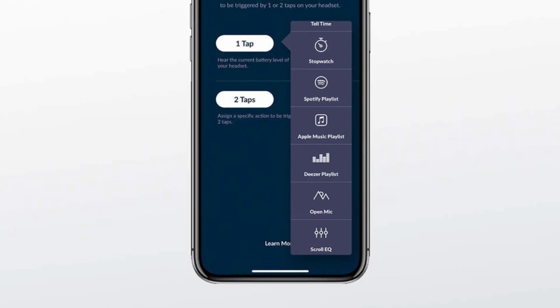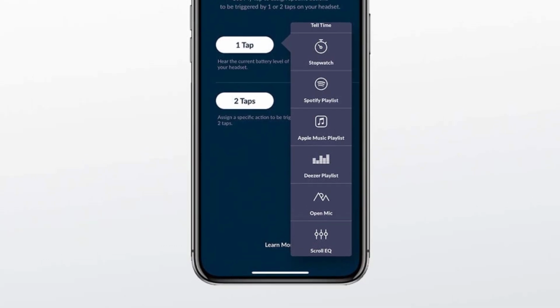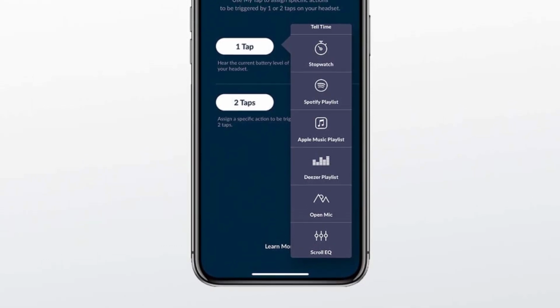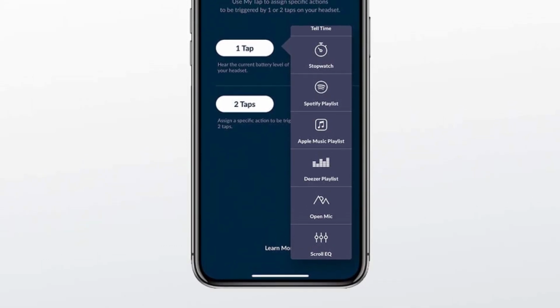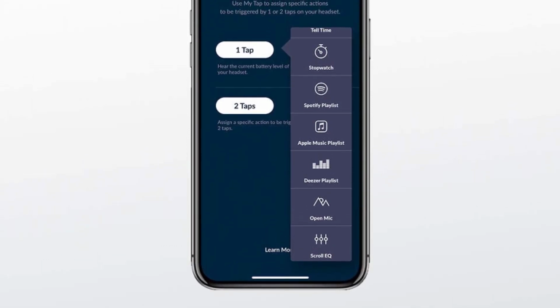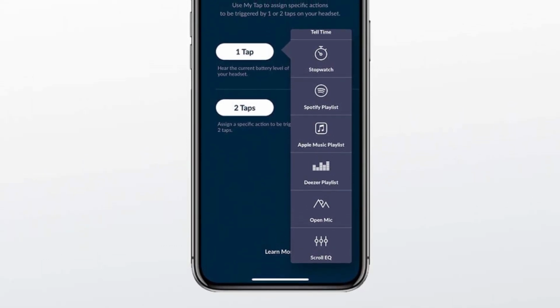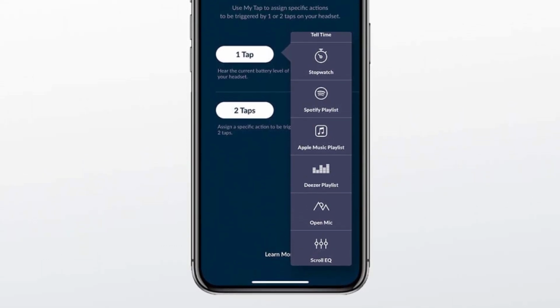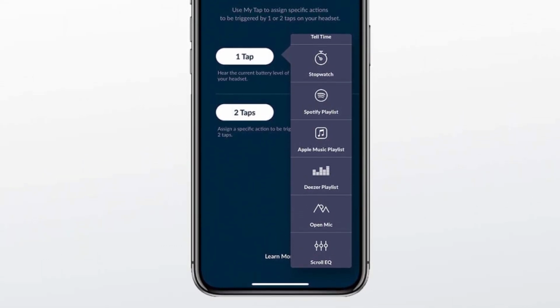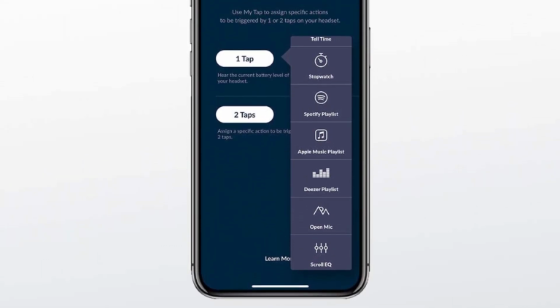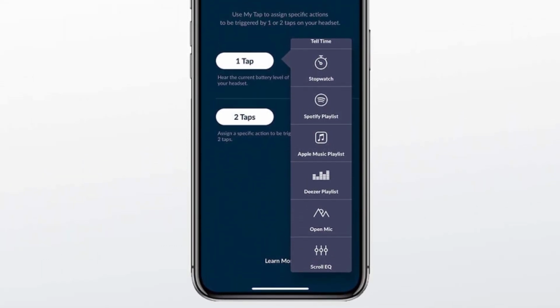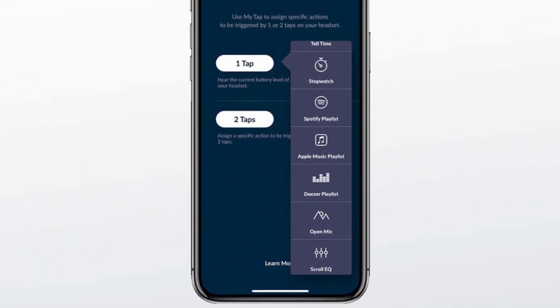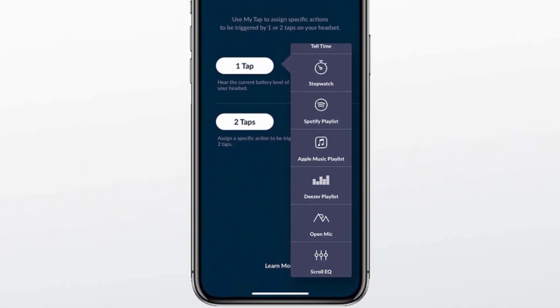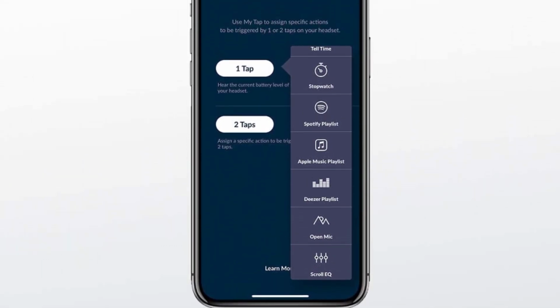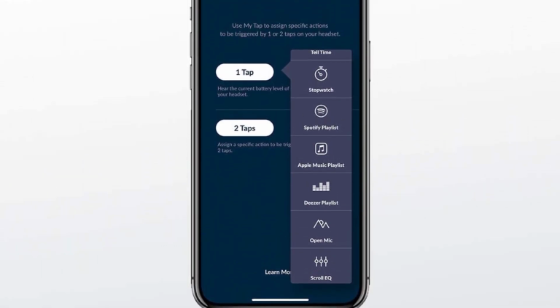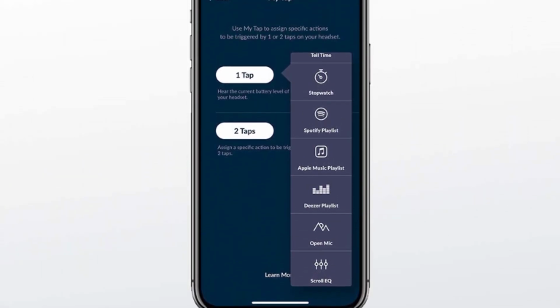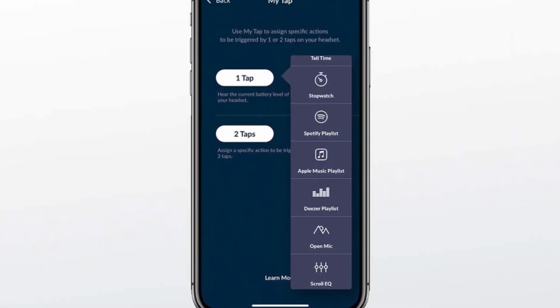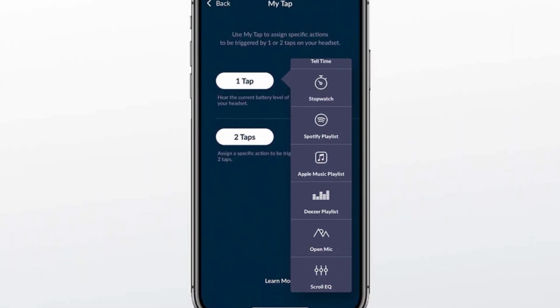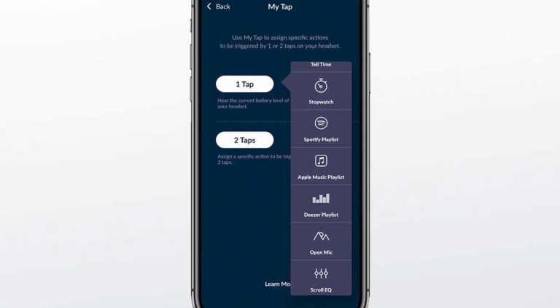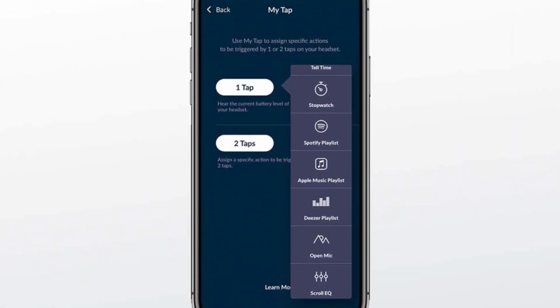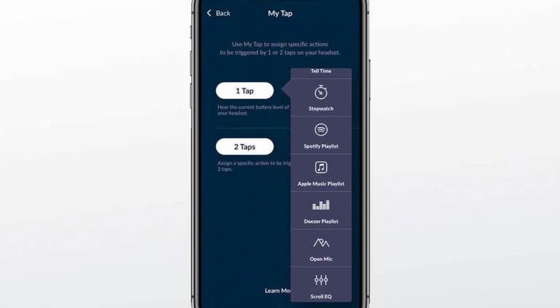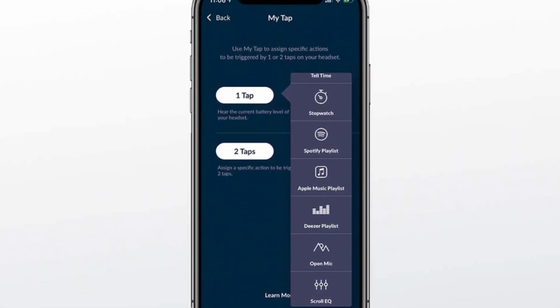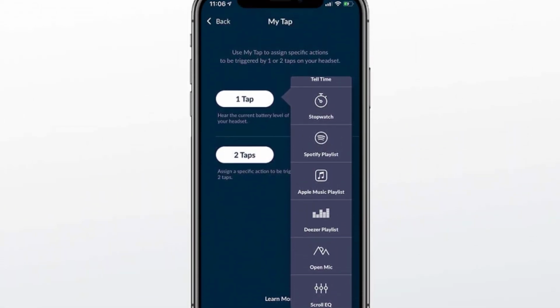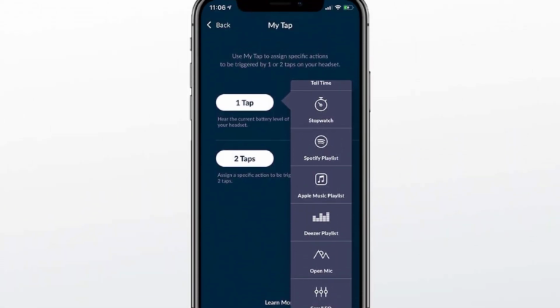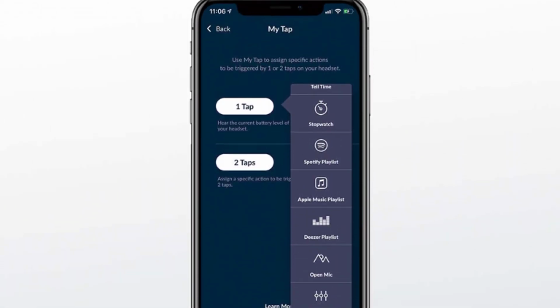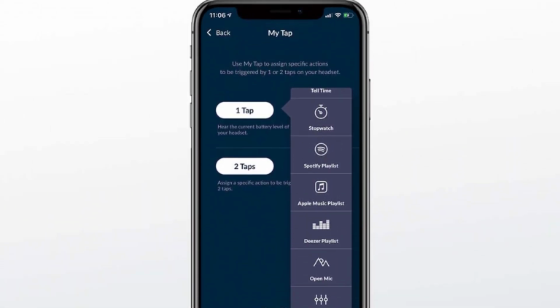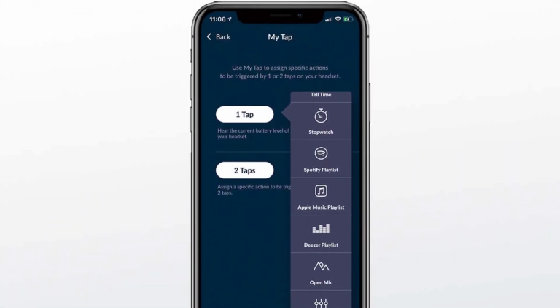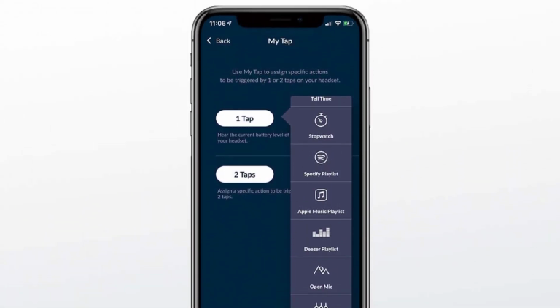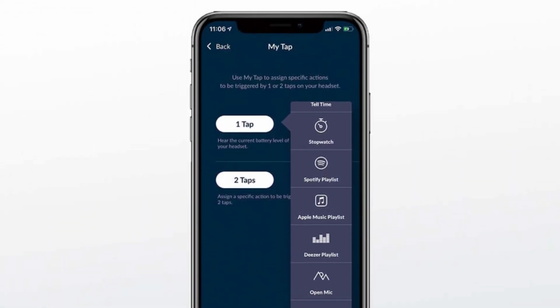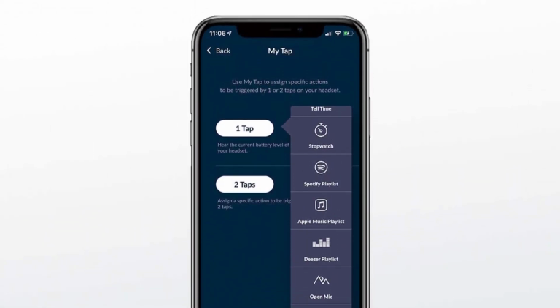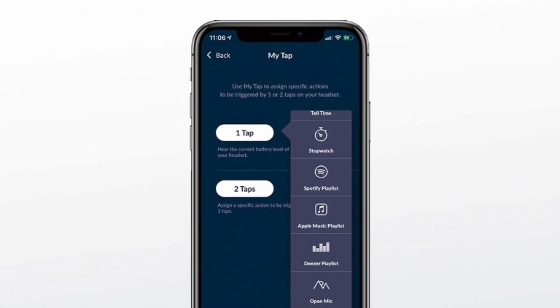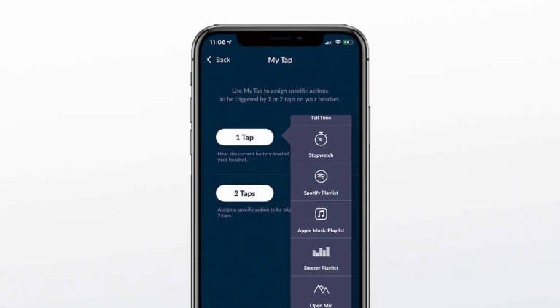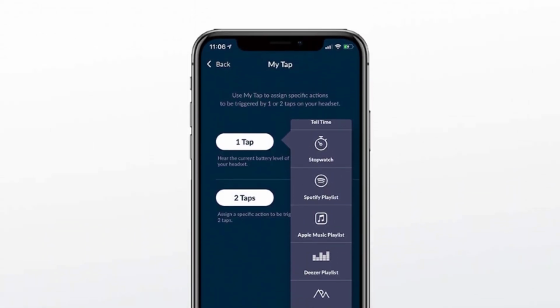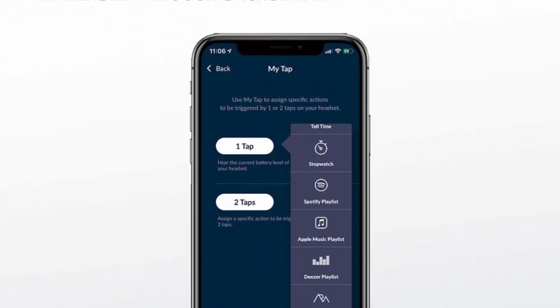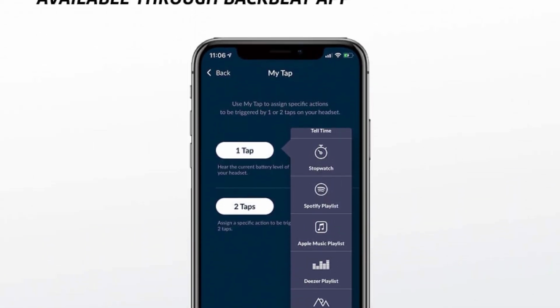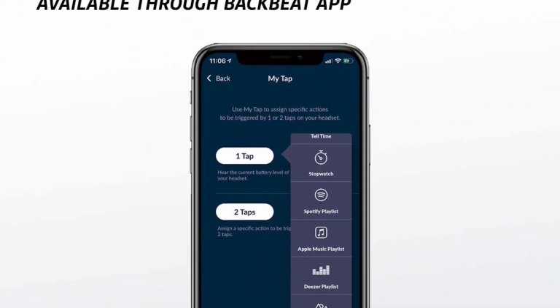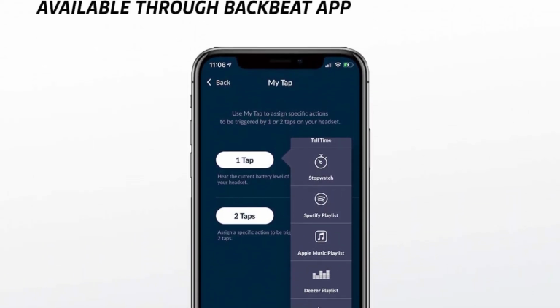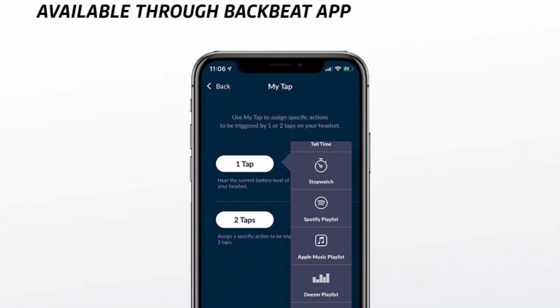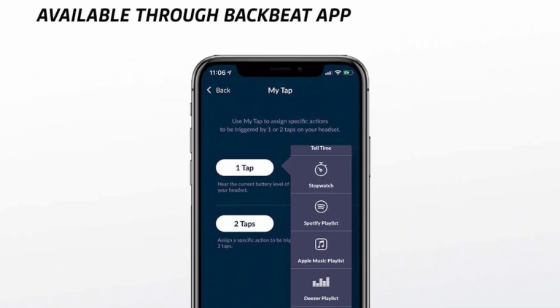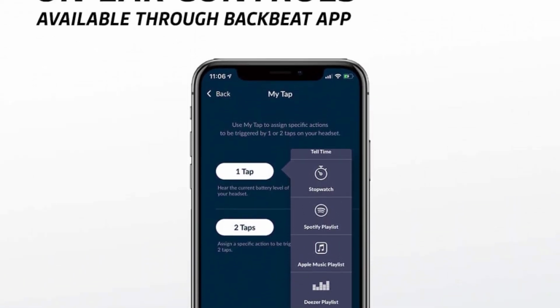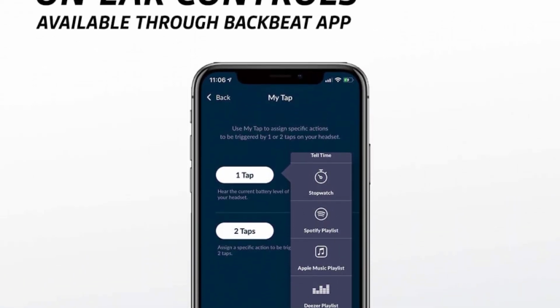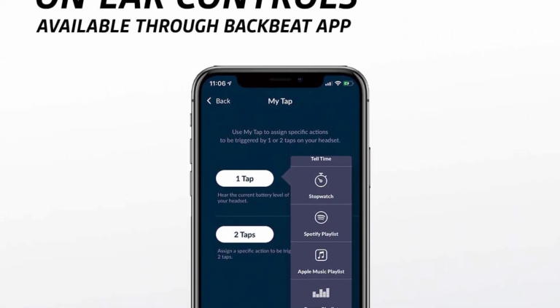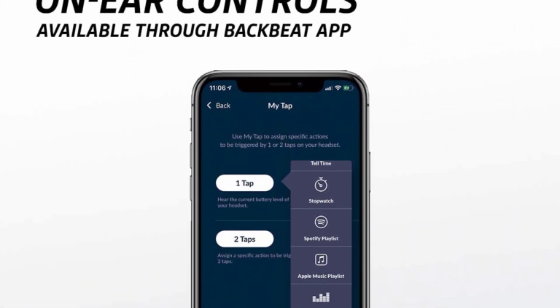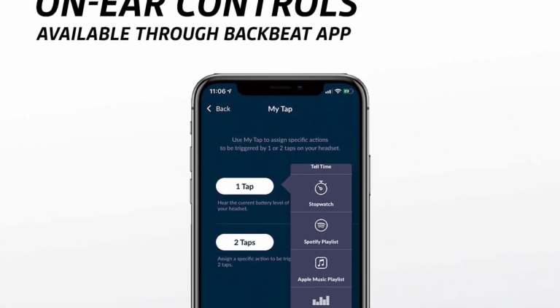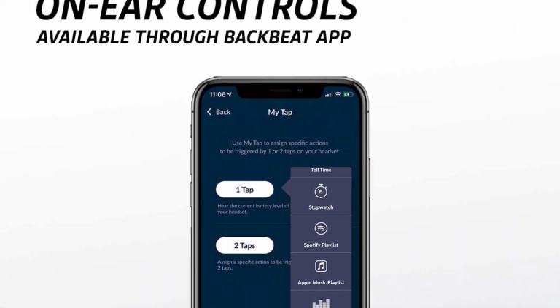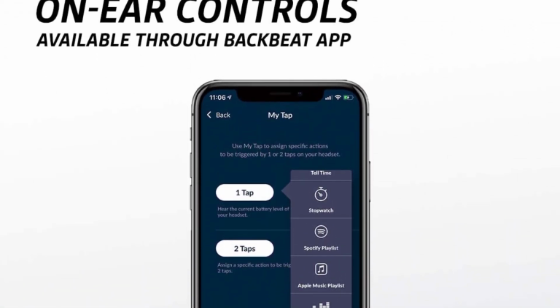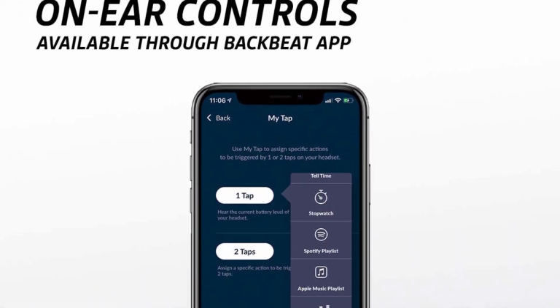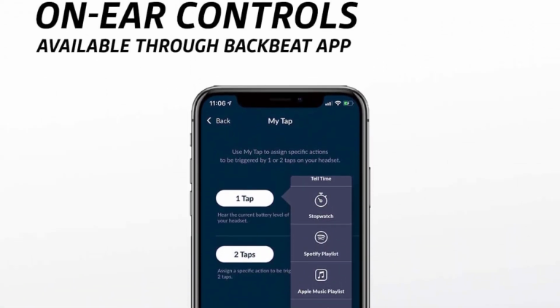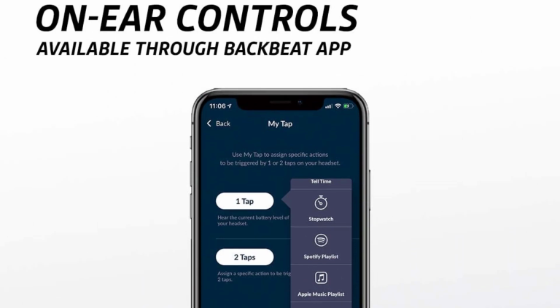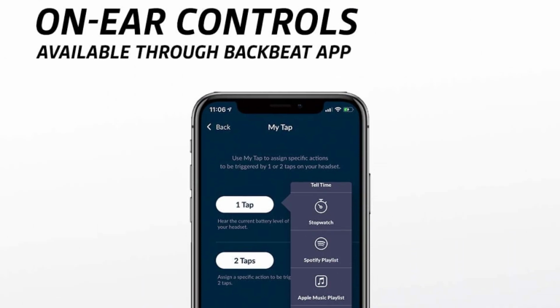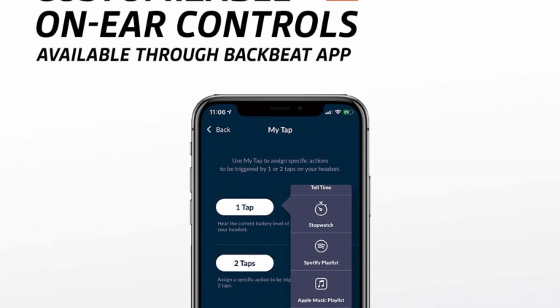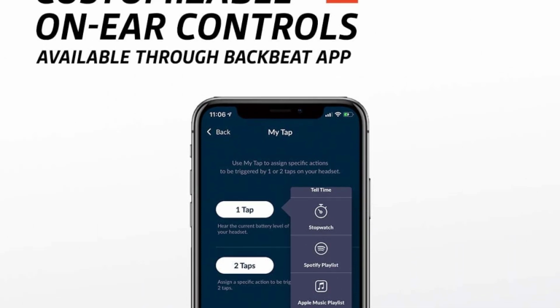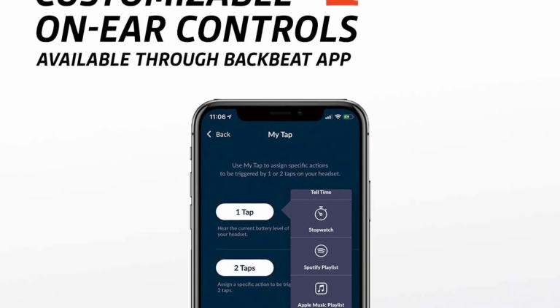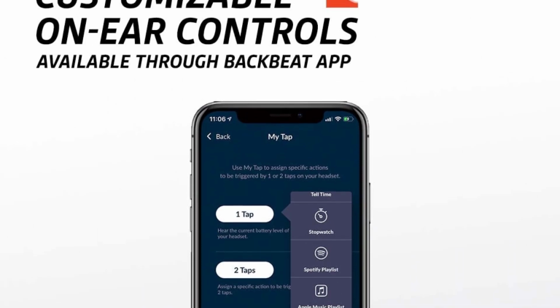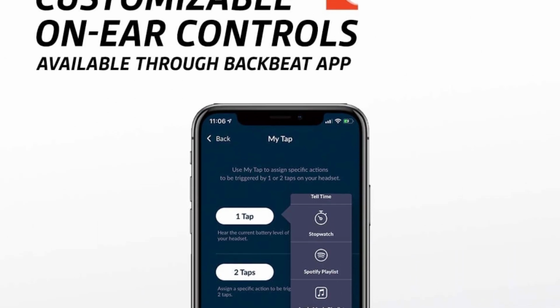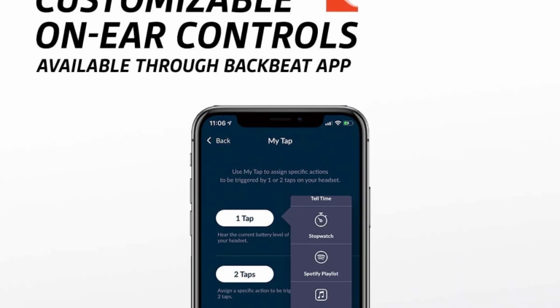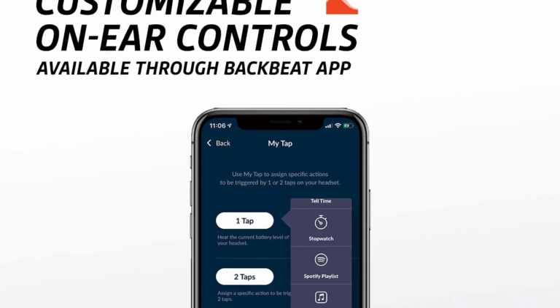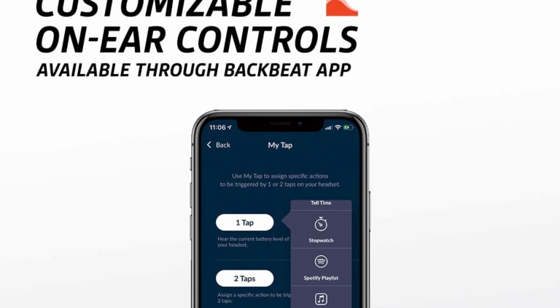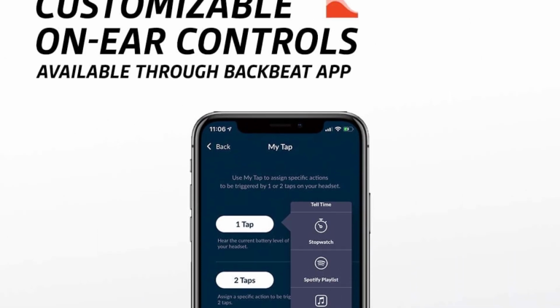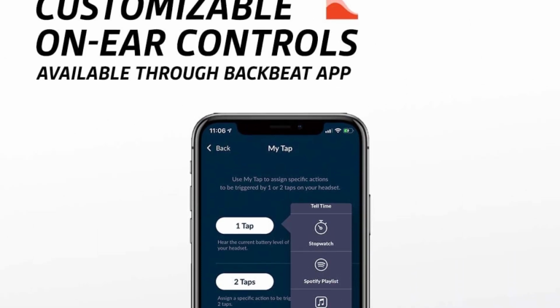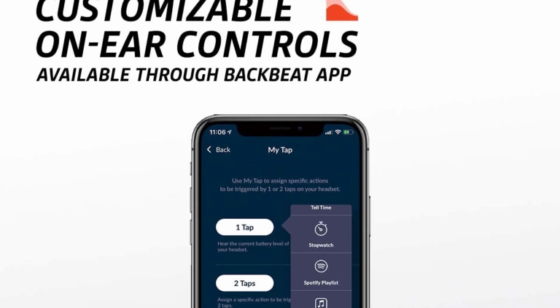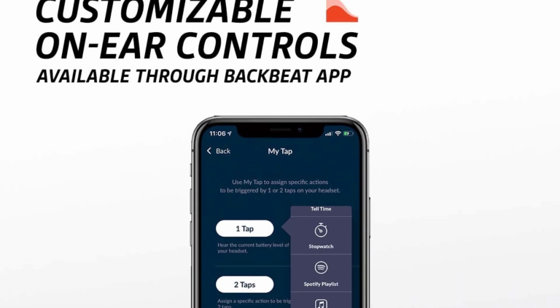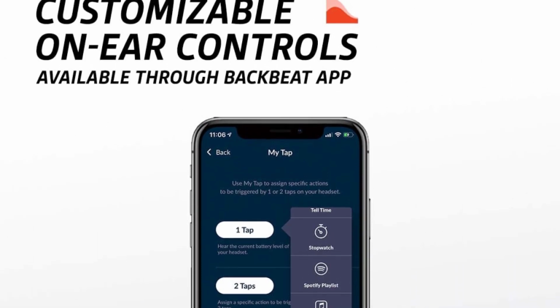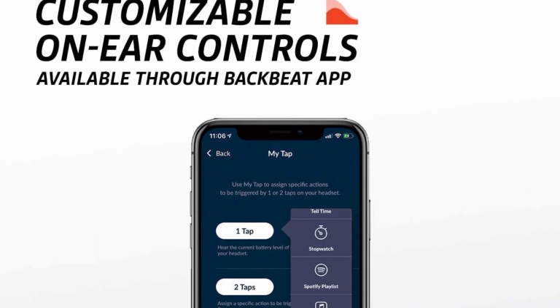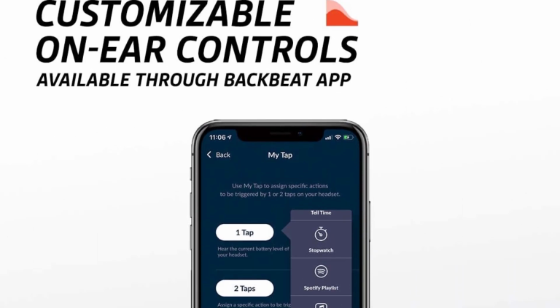If you would like more info on these headphones, please check out our in-depth Plantronics BackBeat Fit 6100 review.